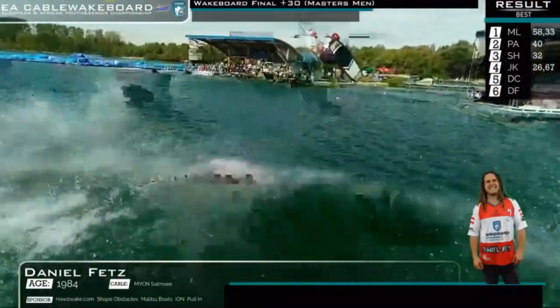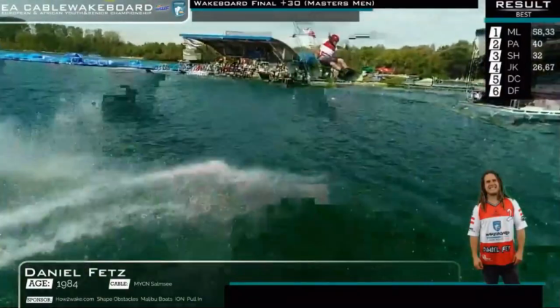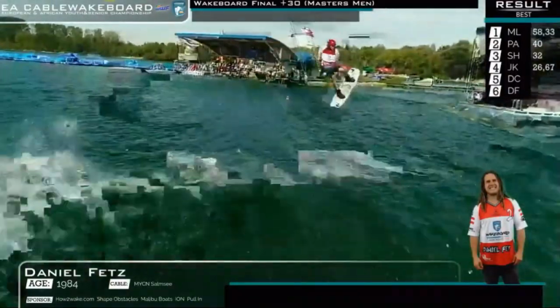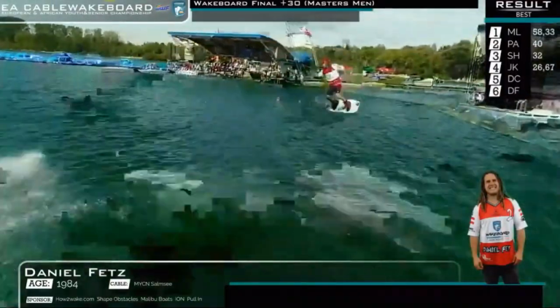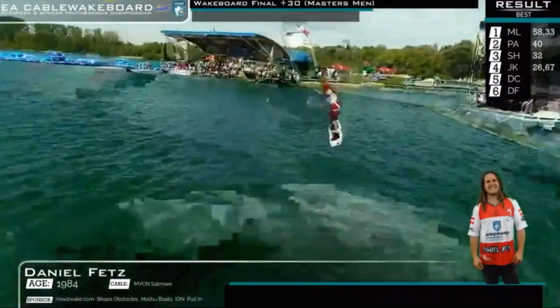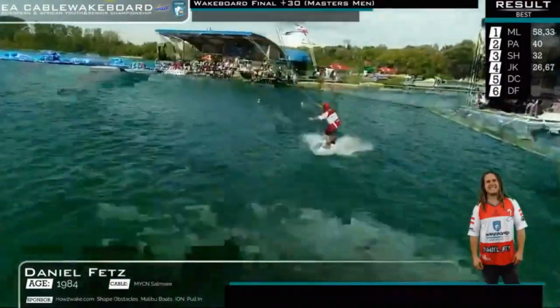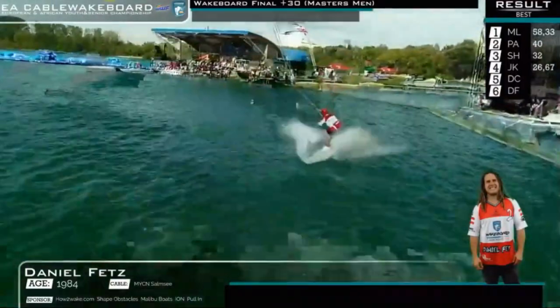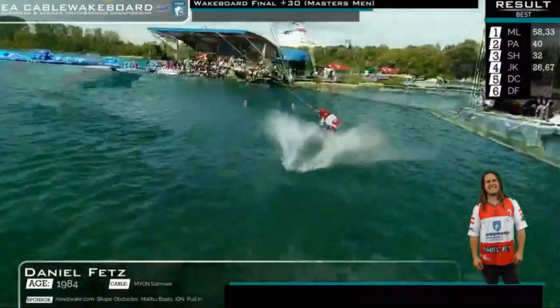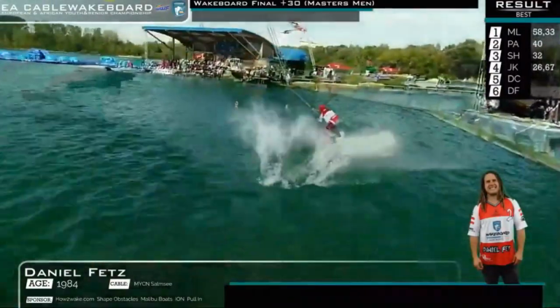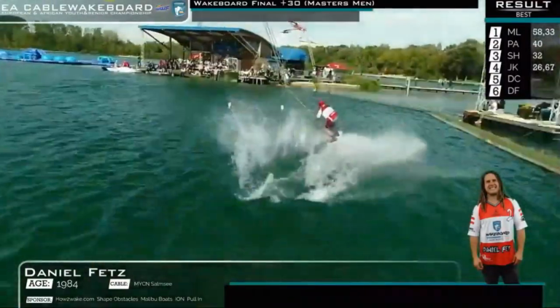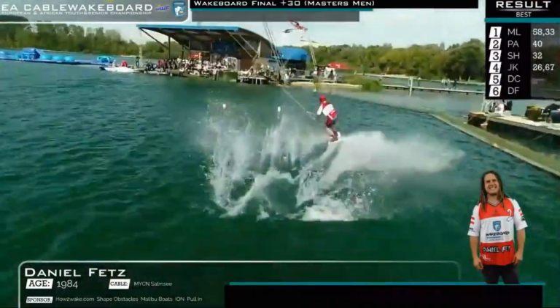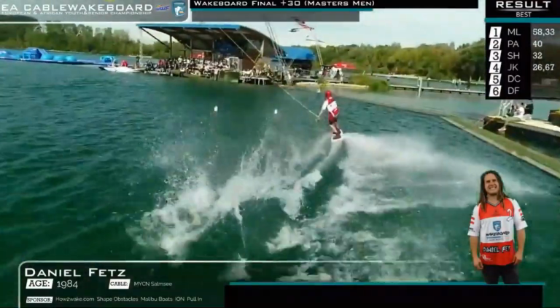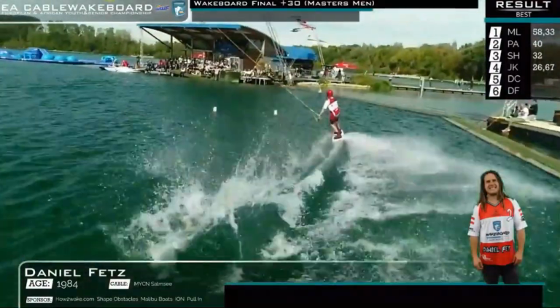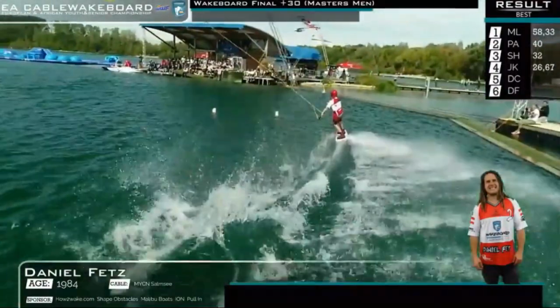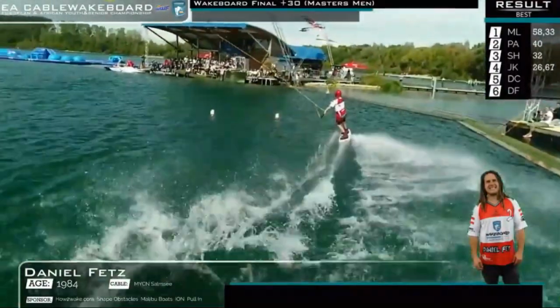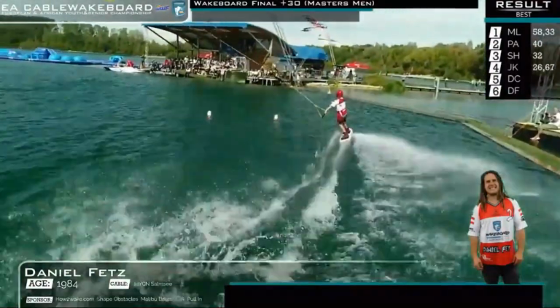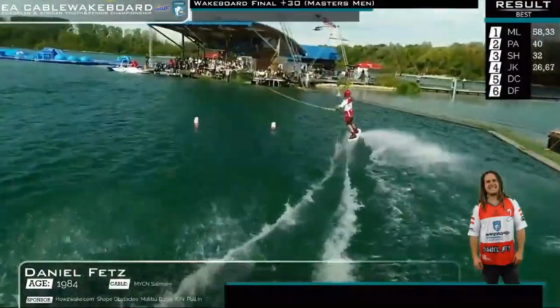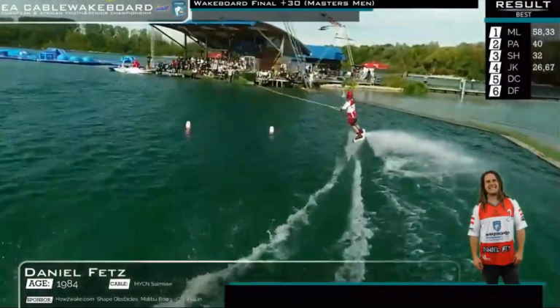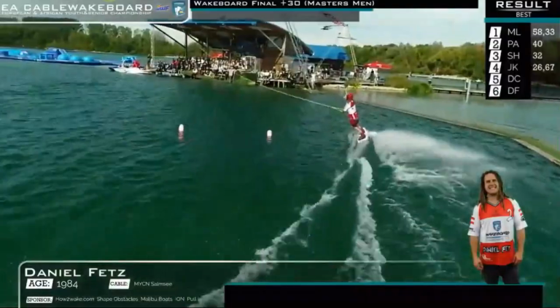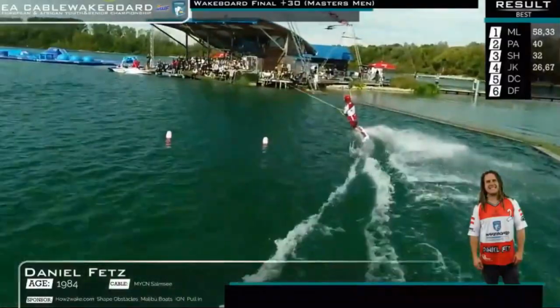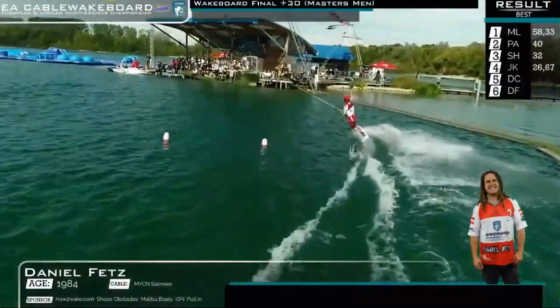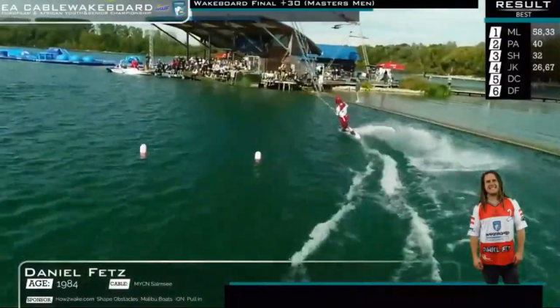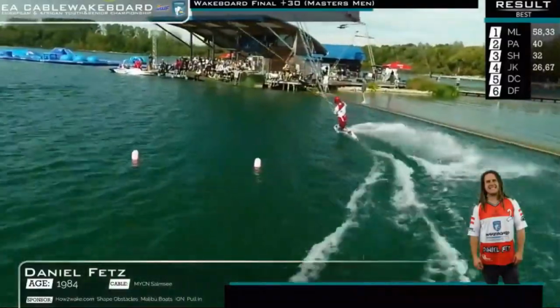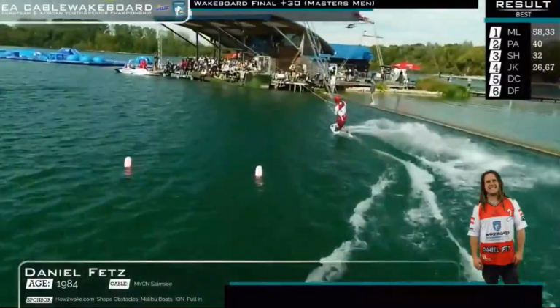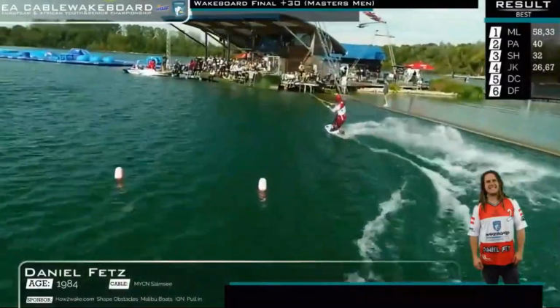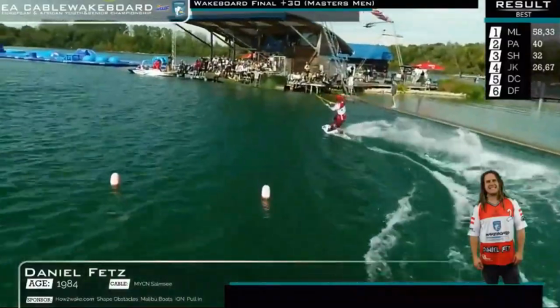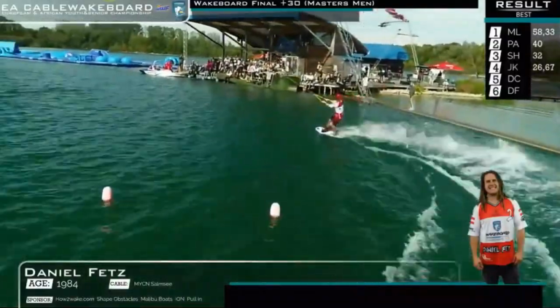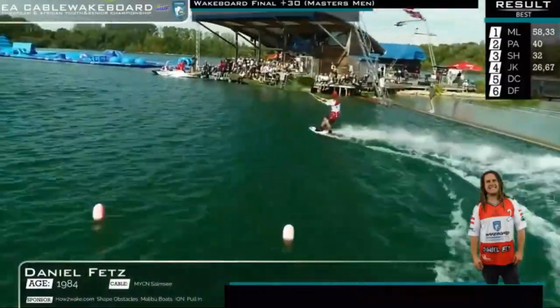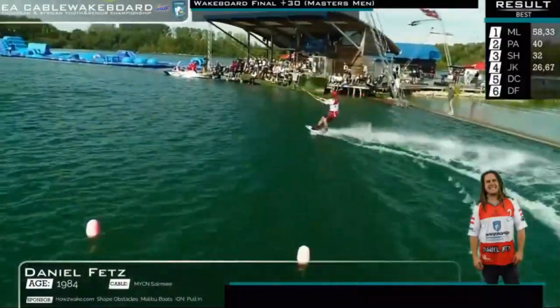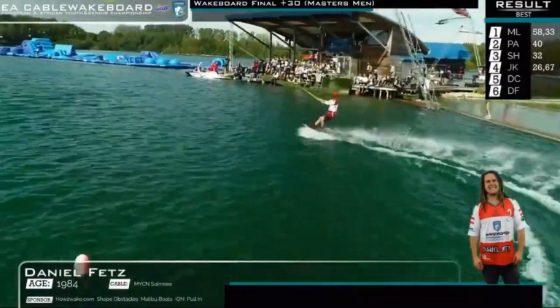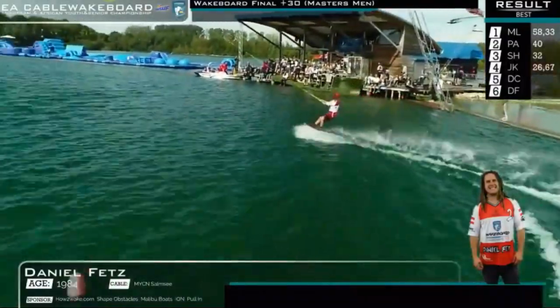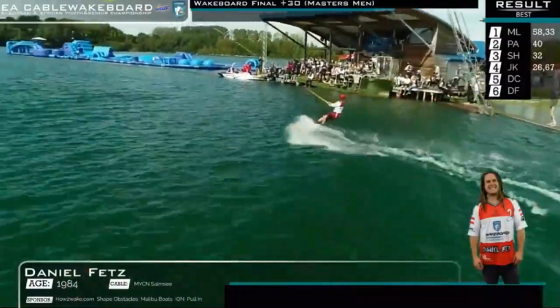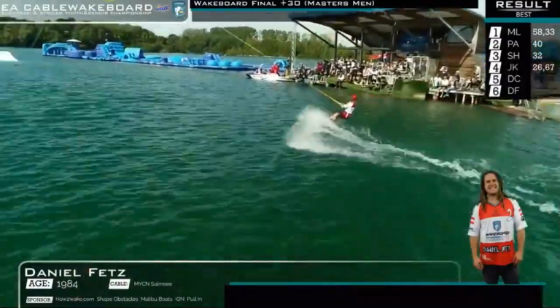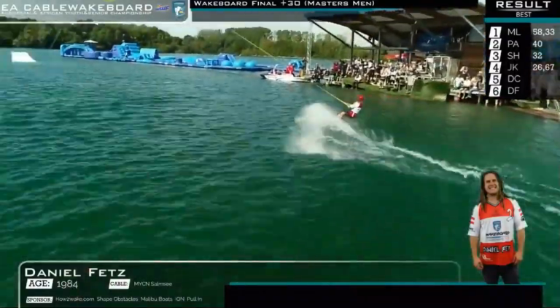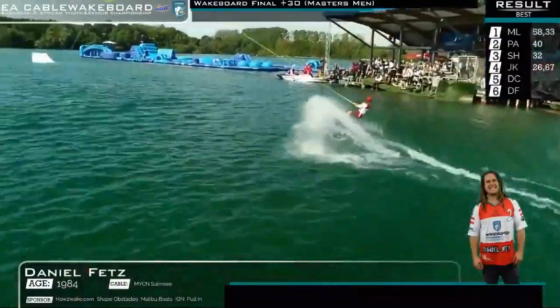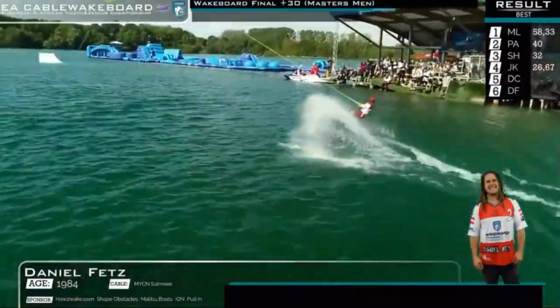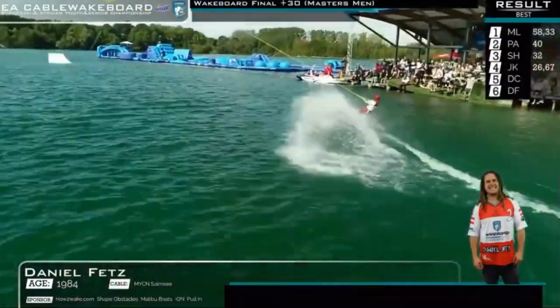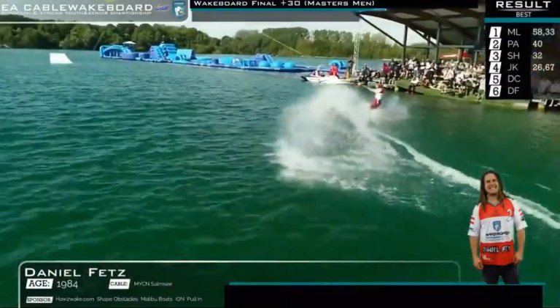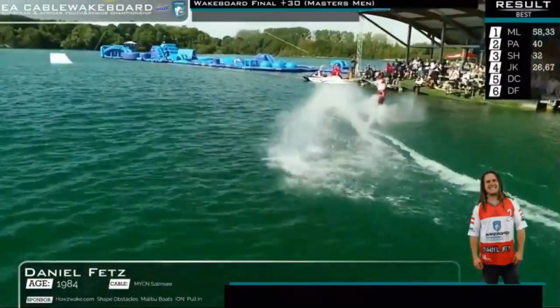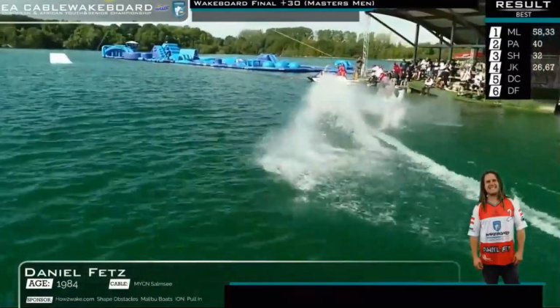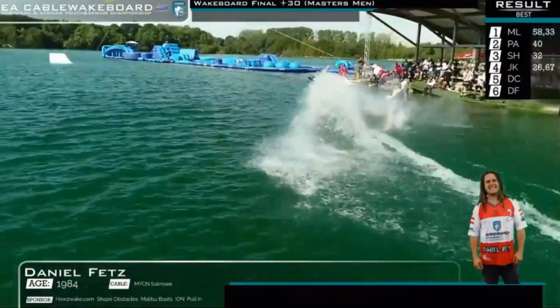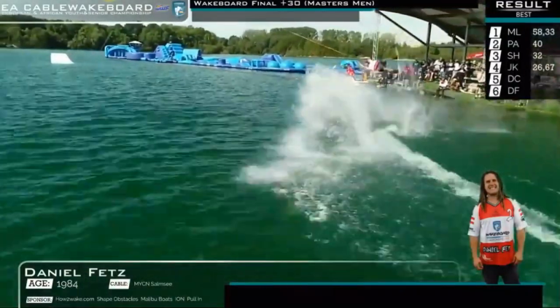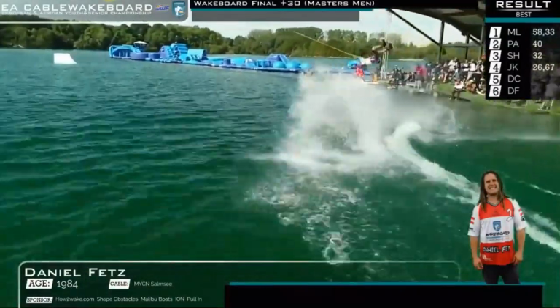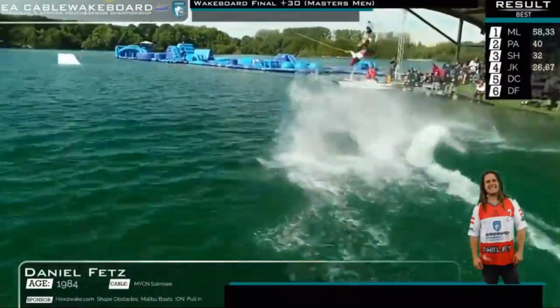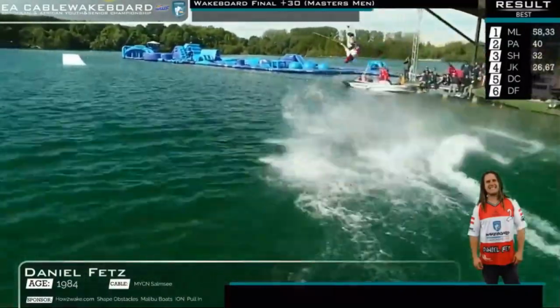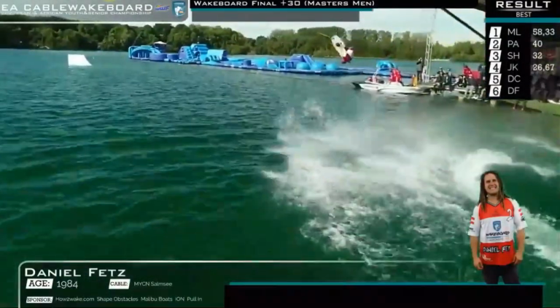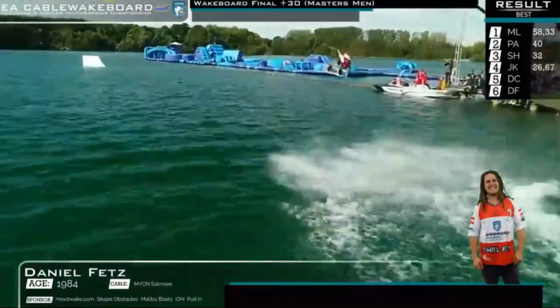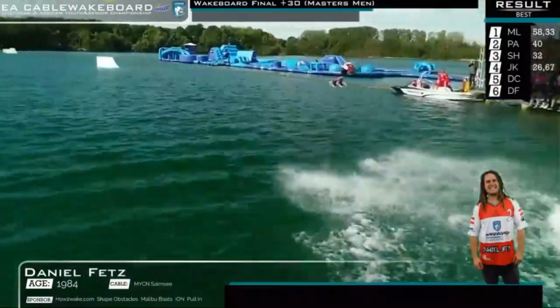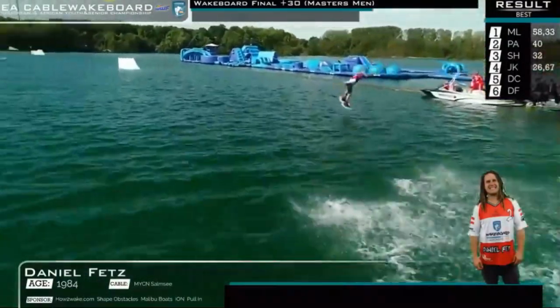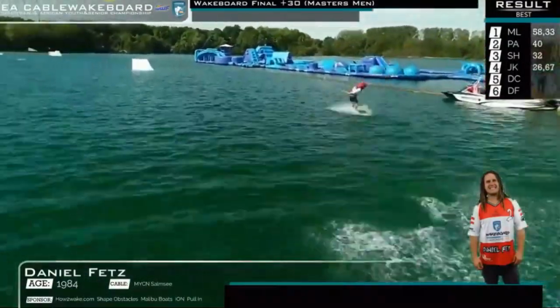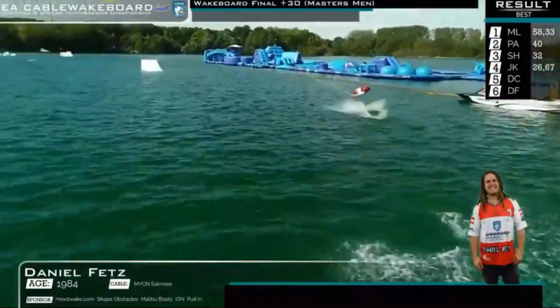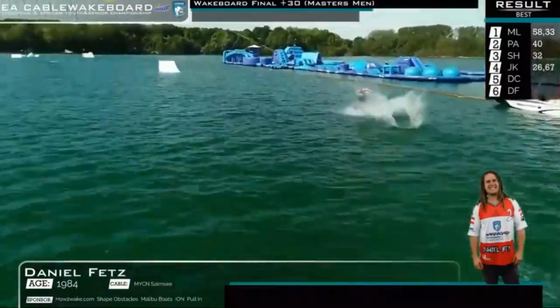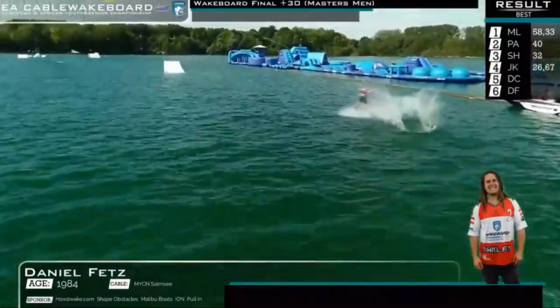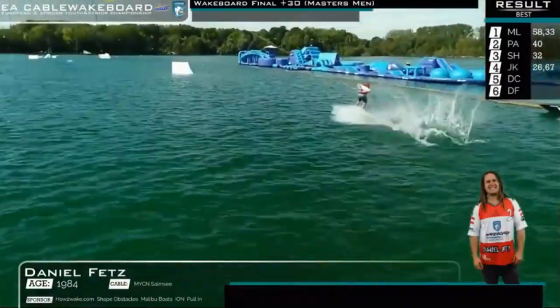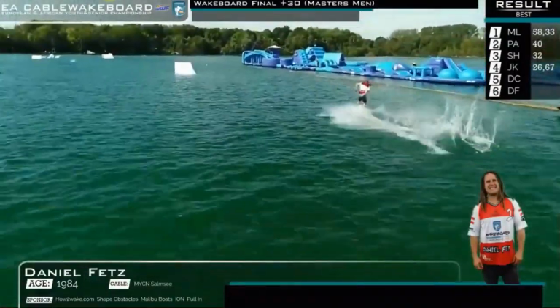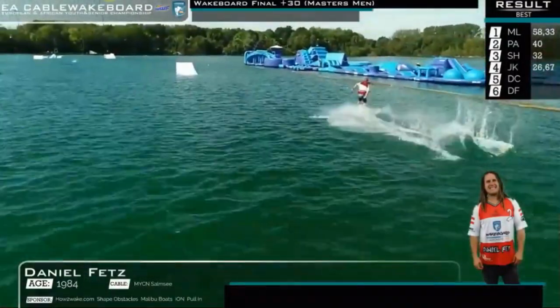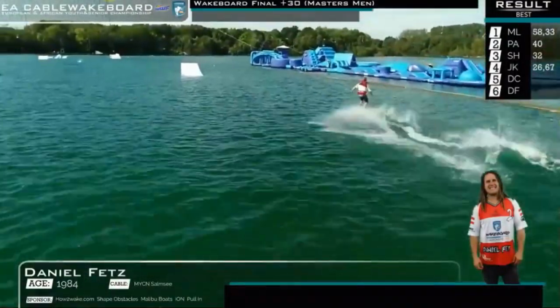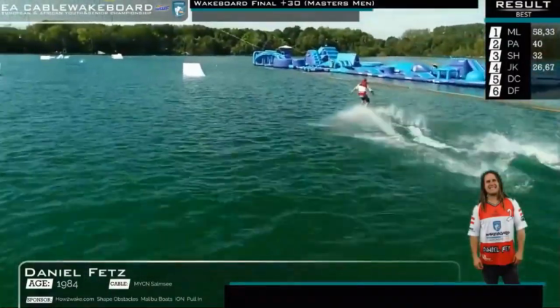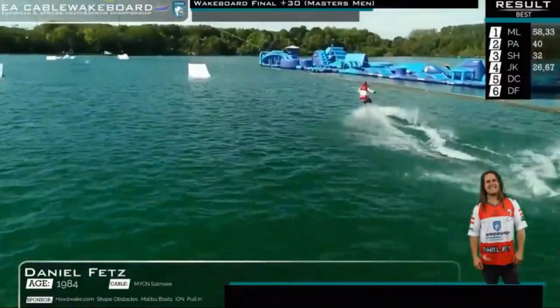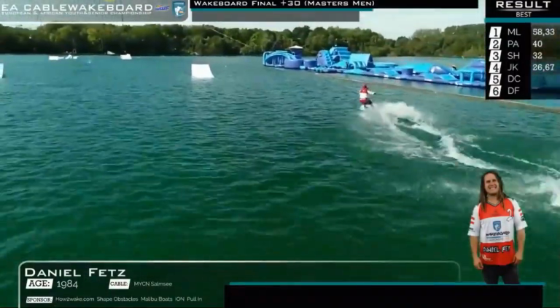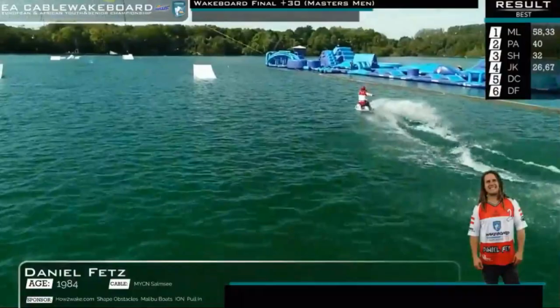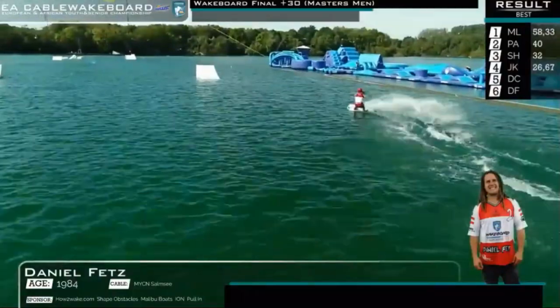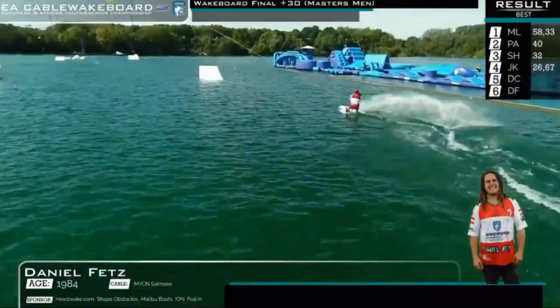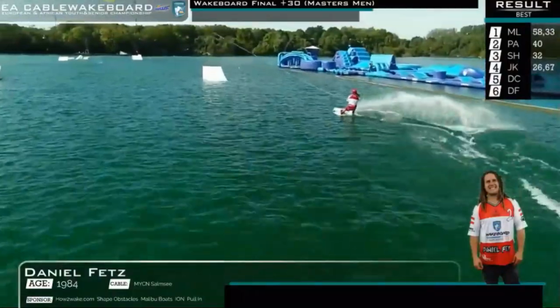3-1-3, so clean, making that look way too easy. Tail front to blind — the Fetzi signature.